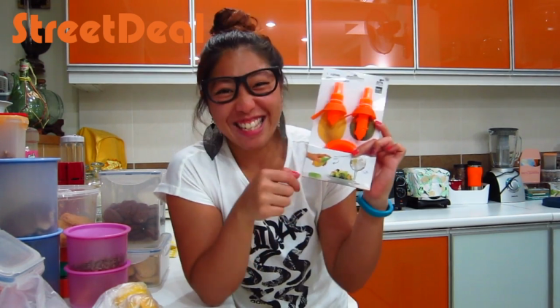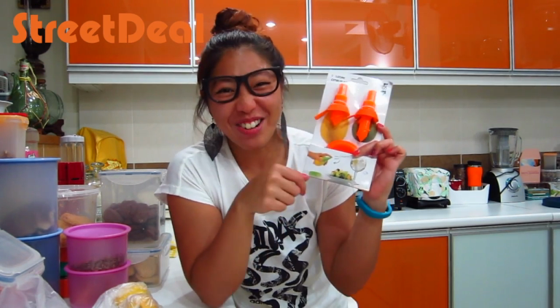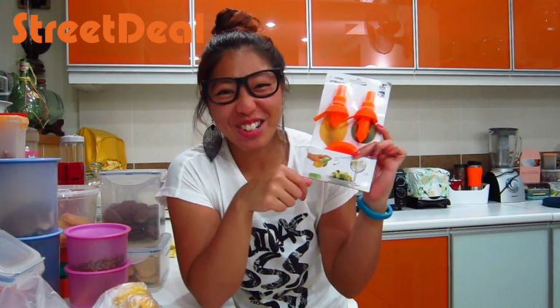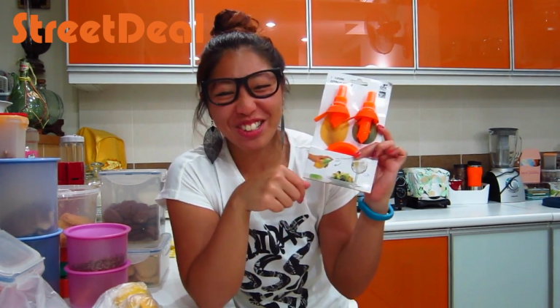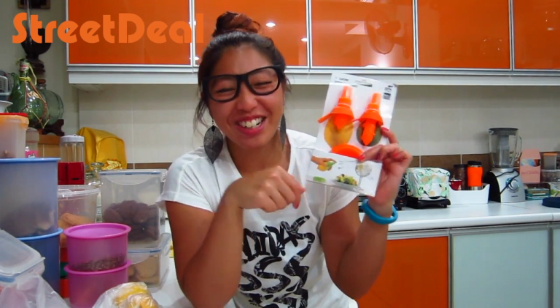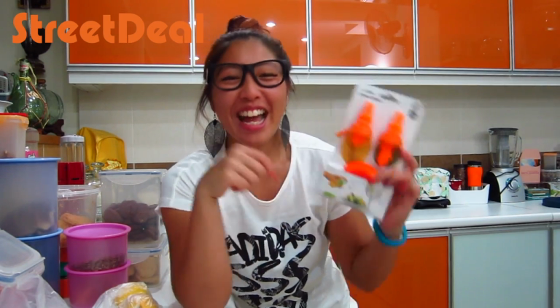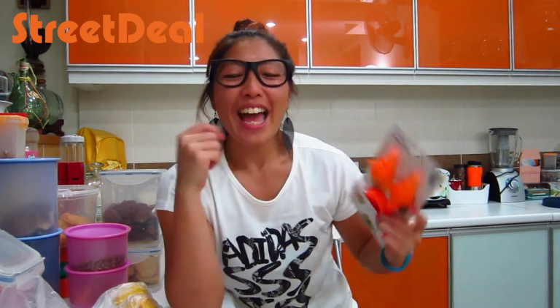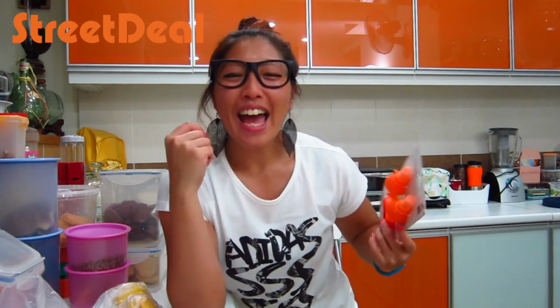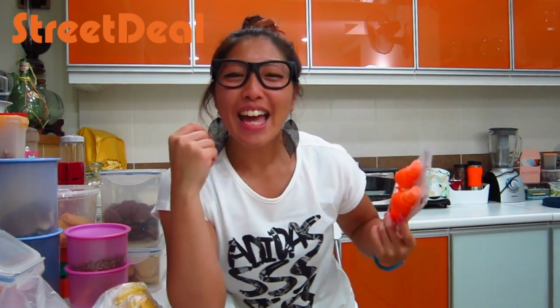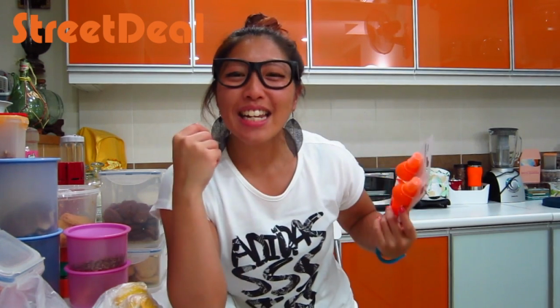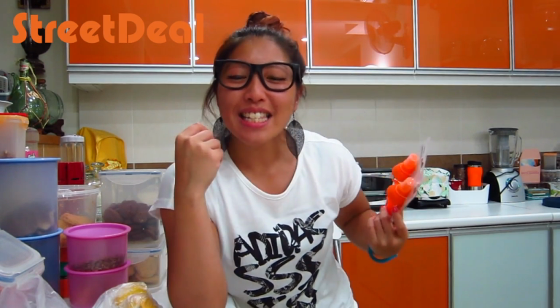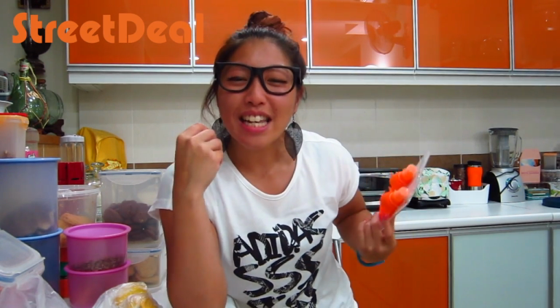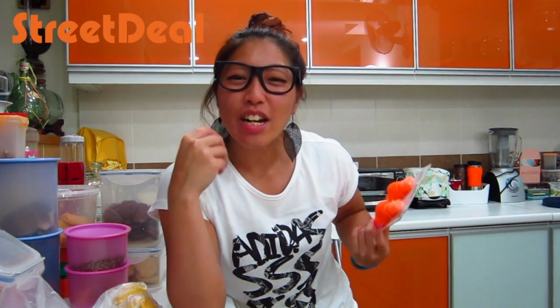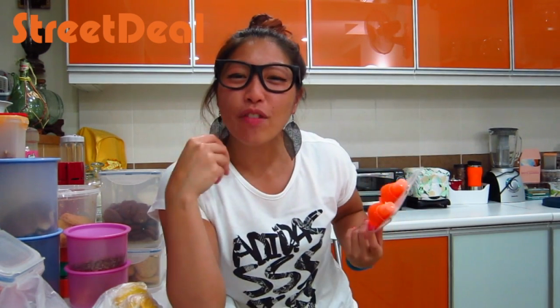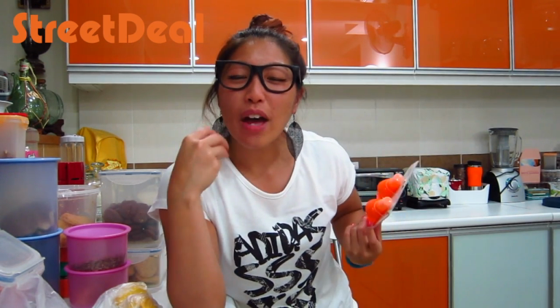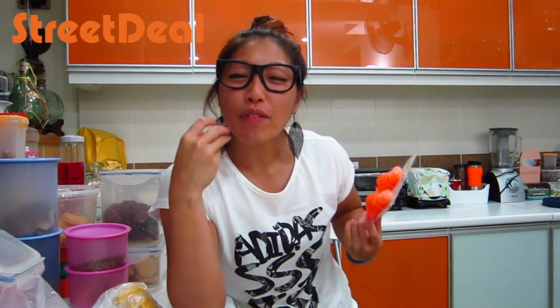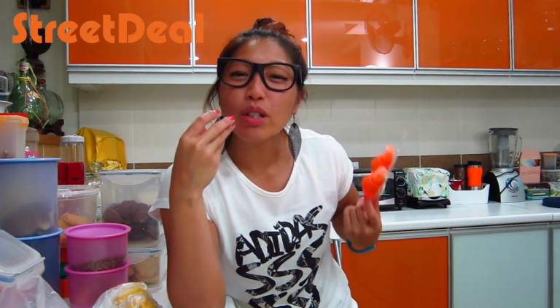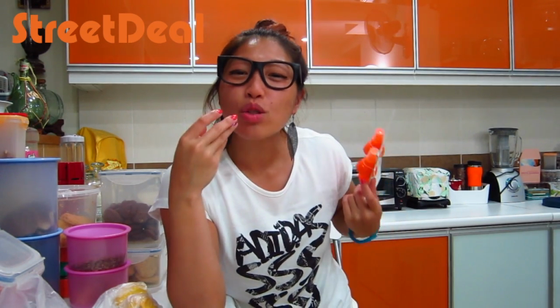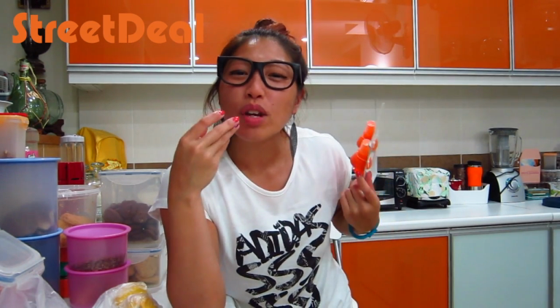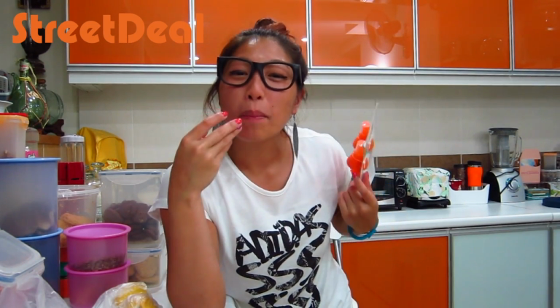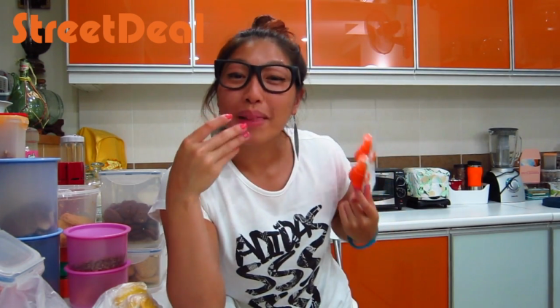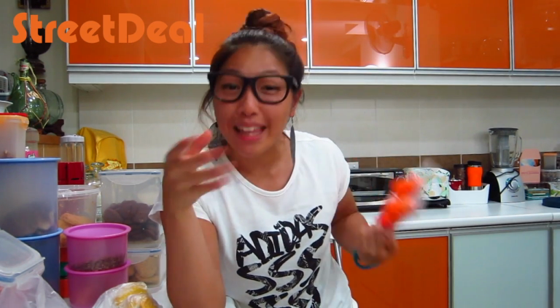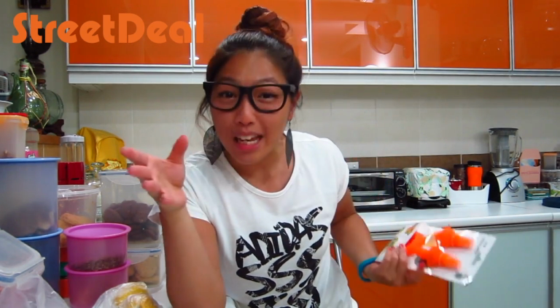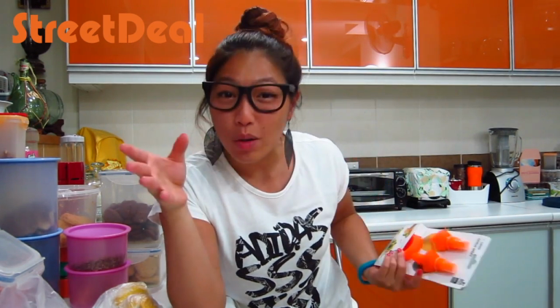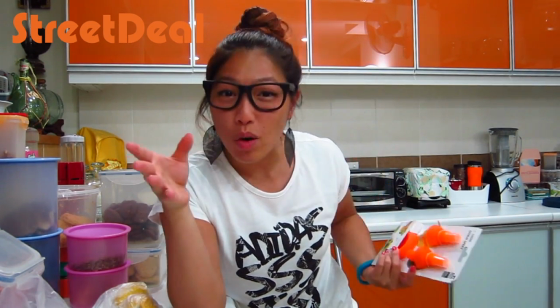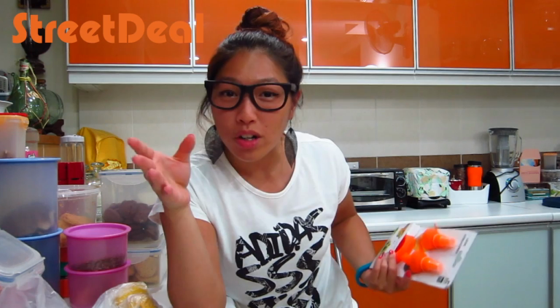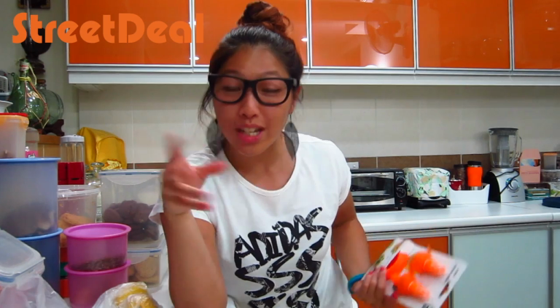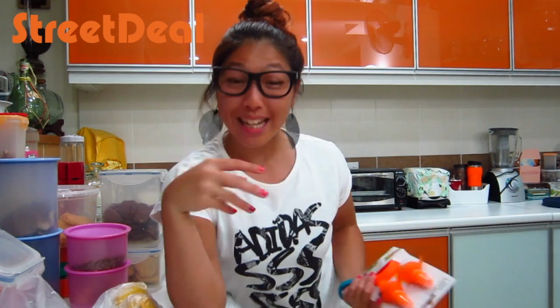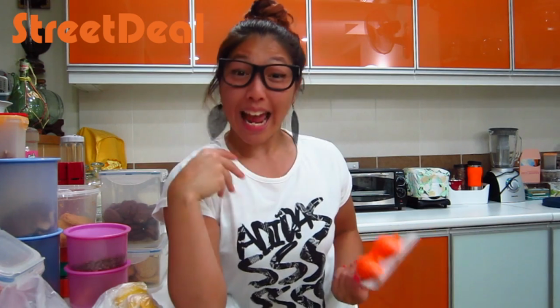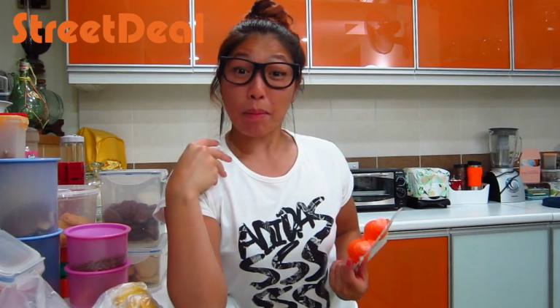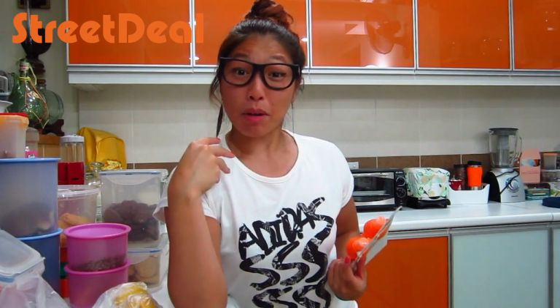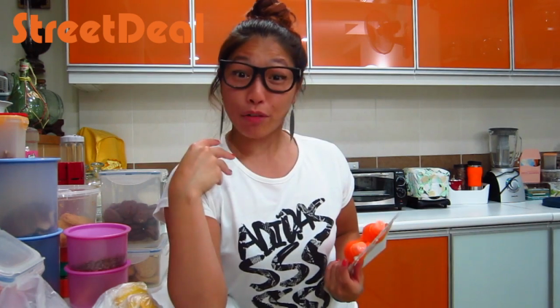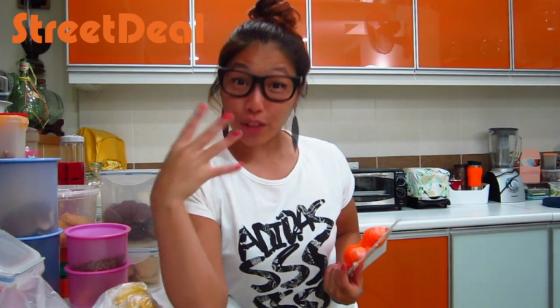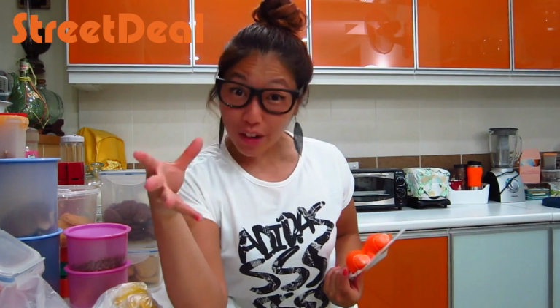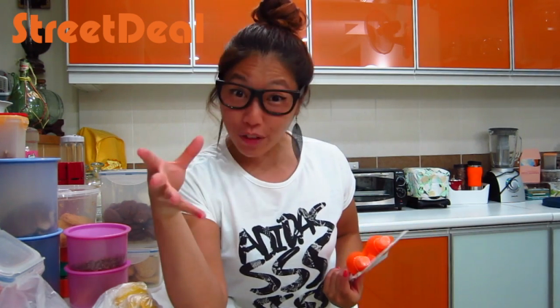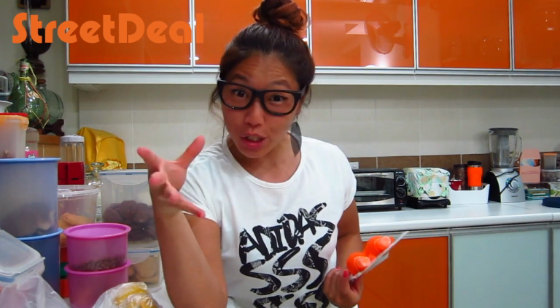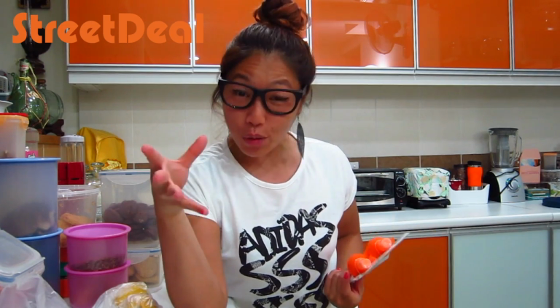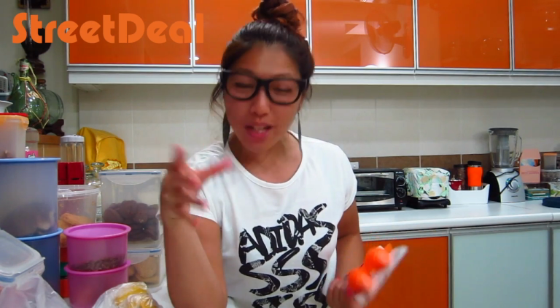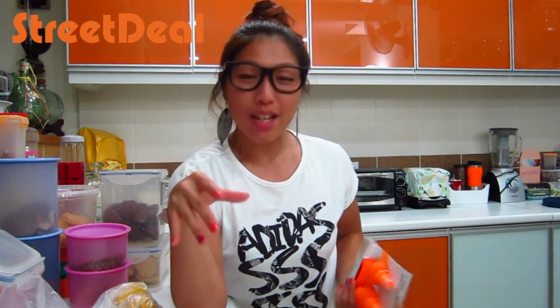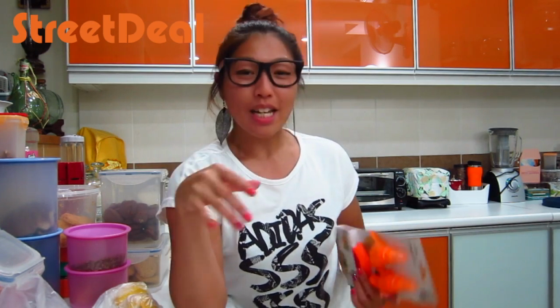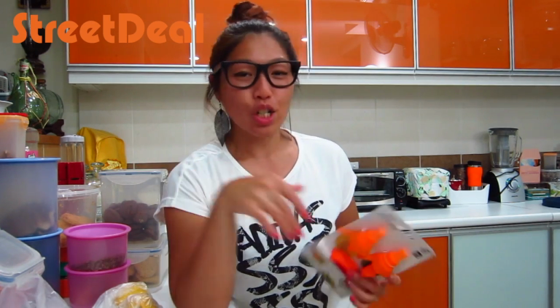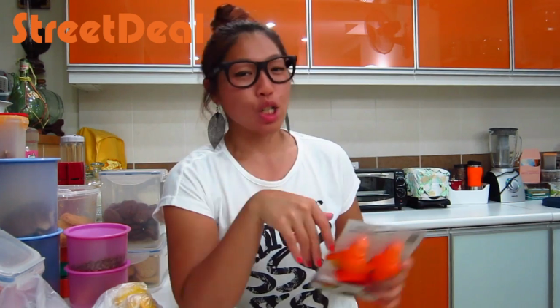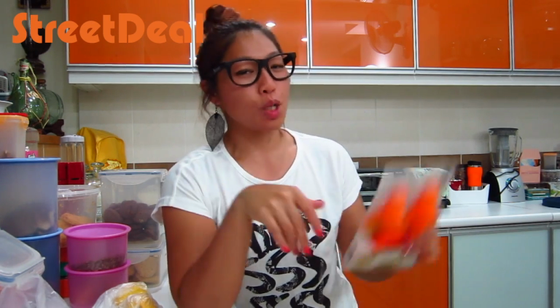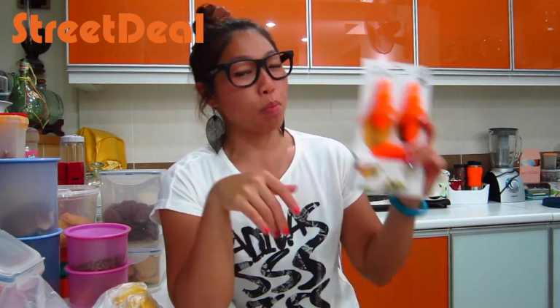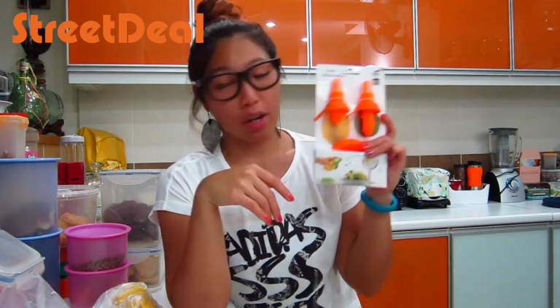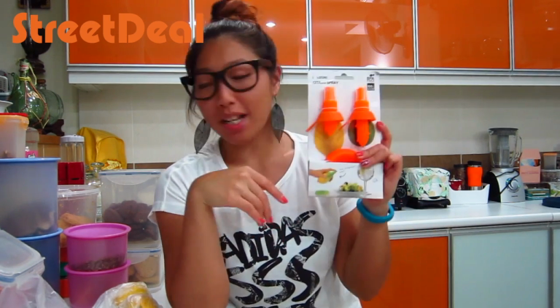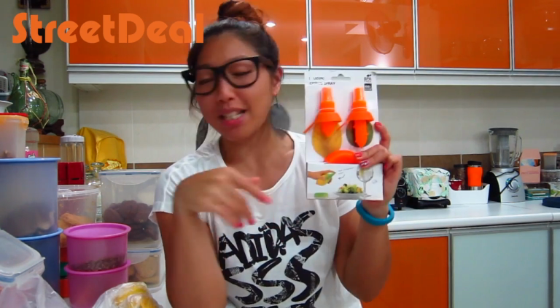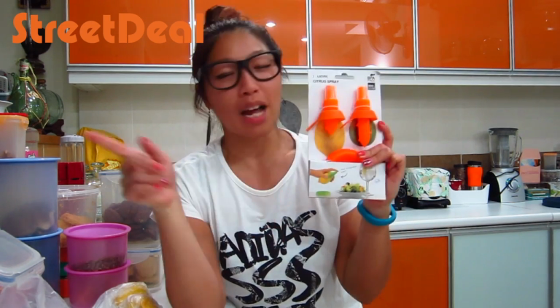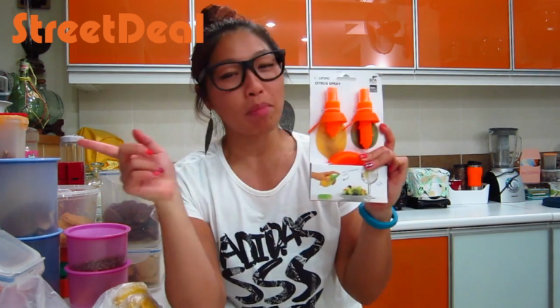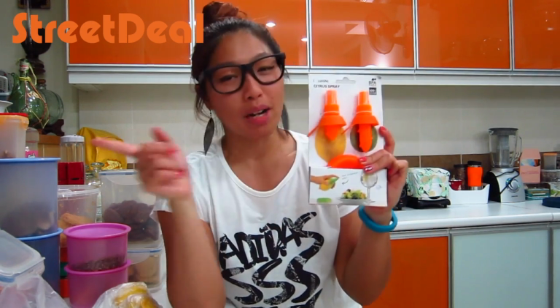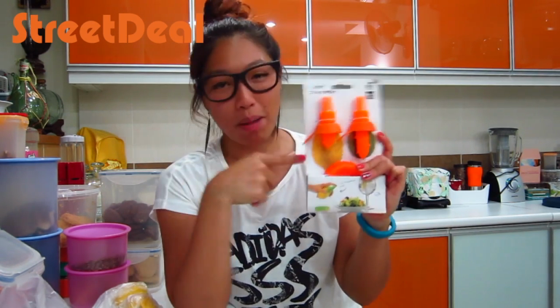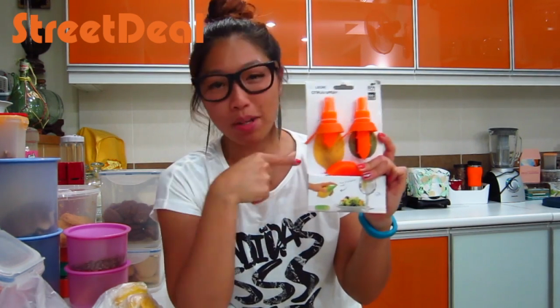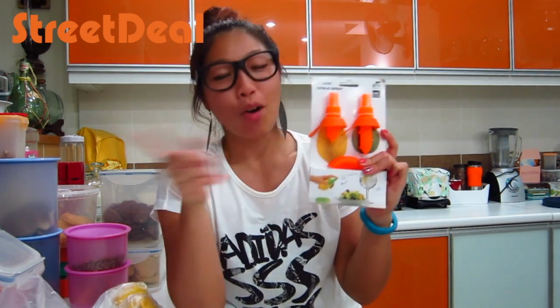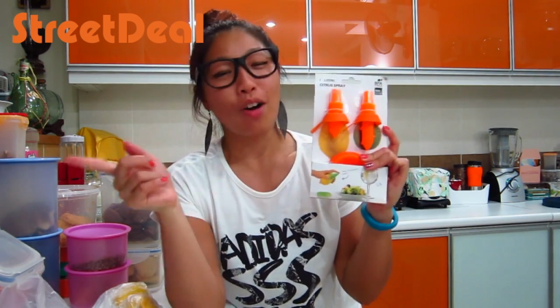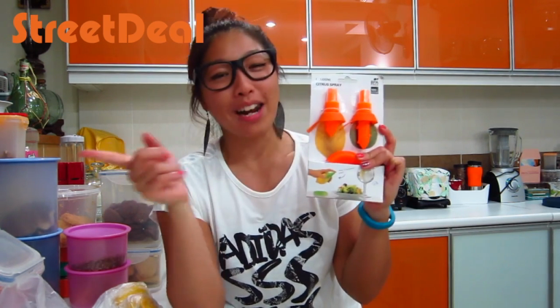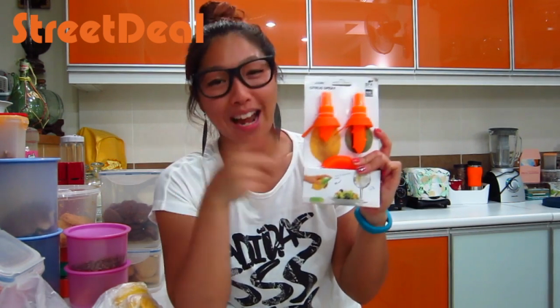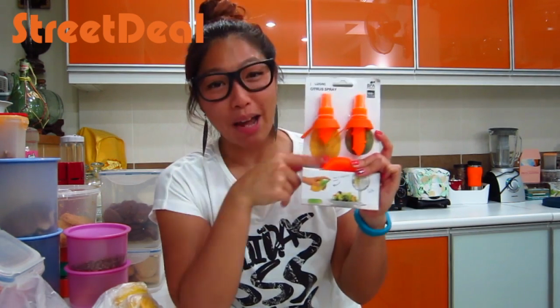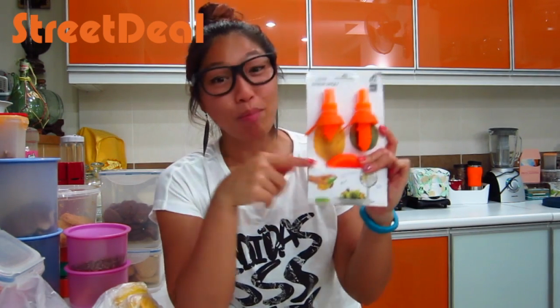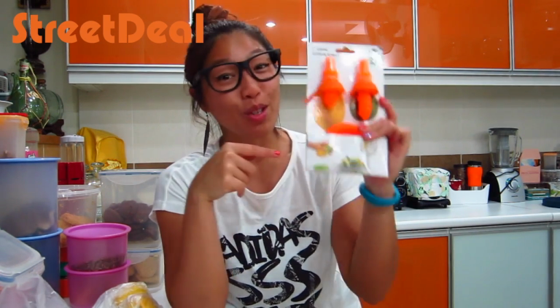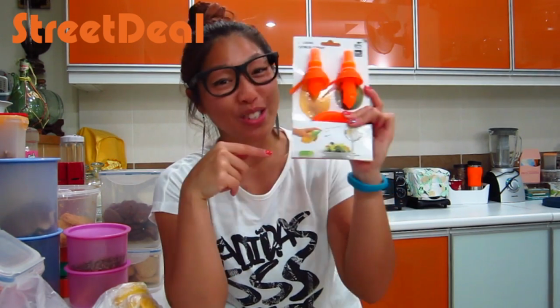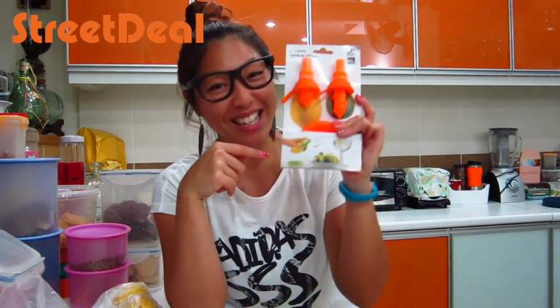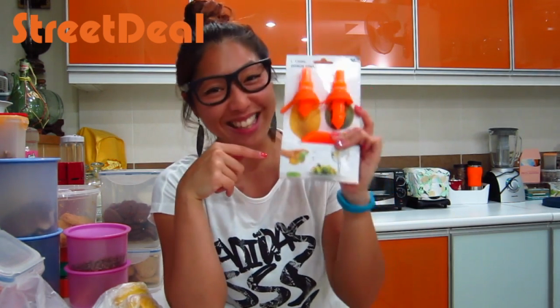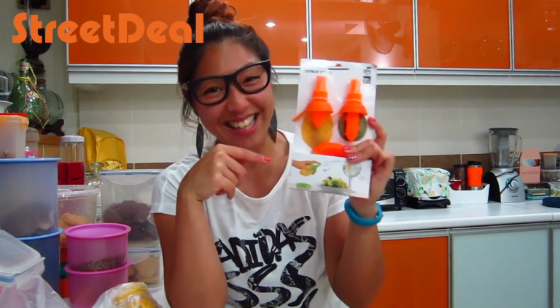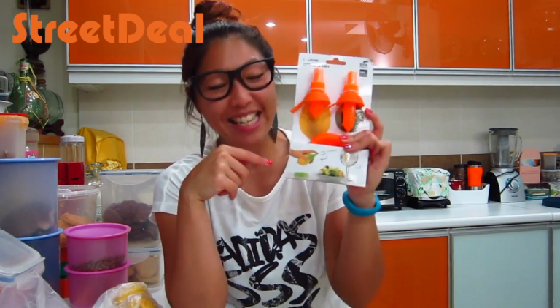And instead of having to drink plain water, you can add a bit of flavor to it. Just spray some lemon or lime using this.